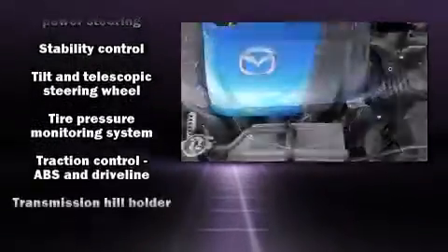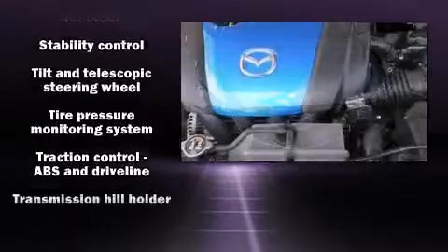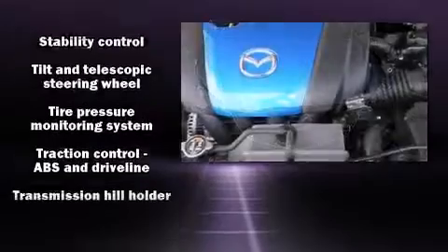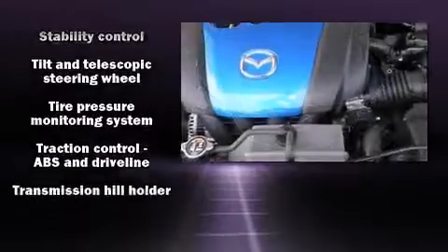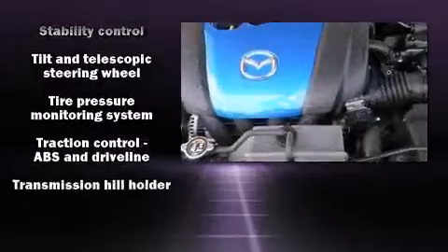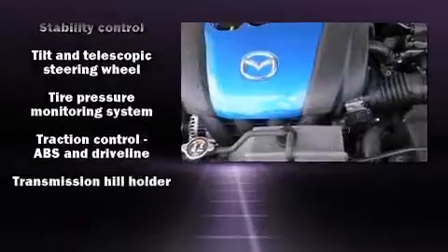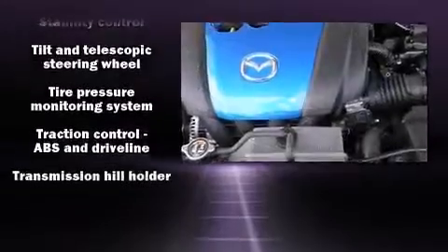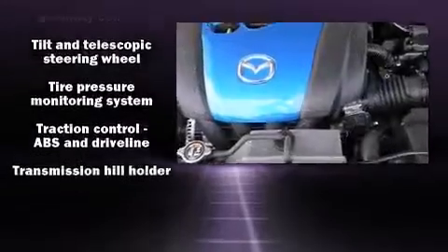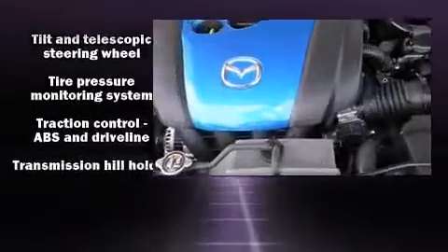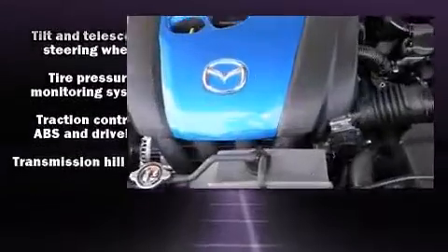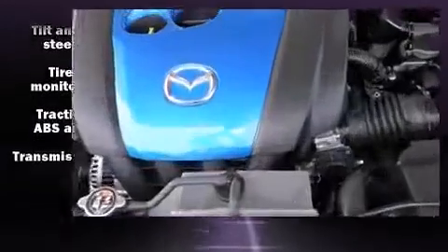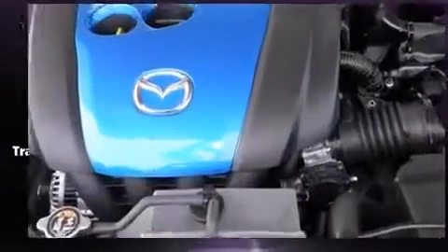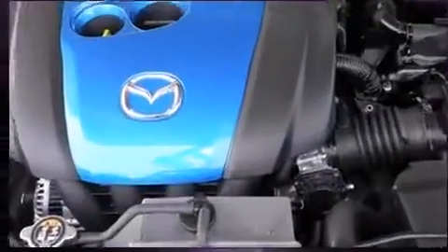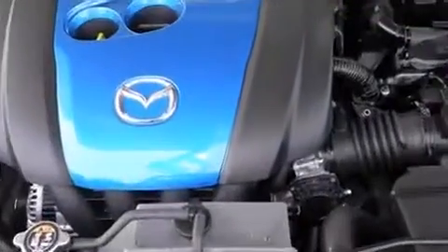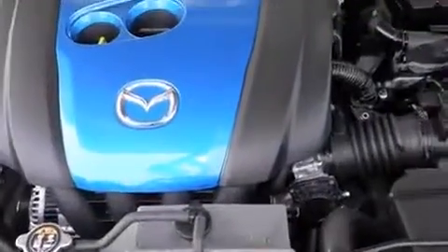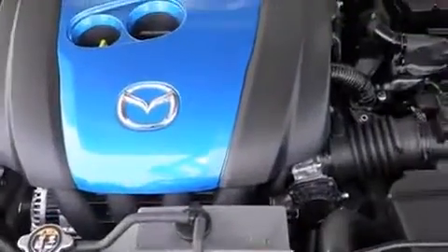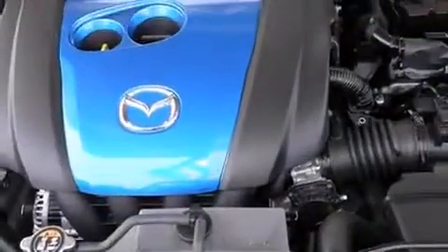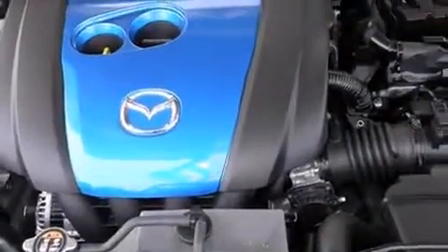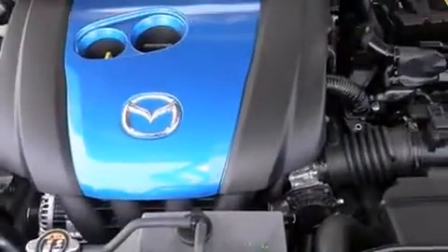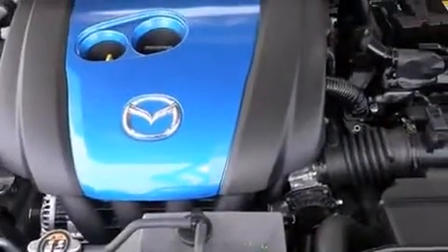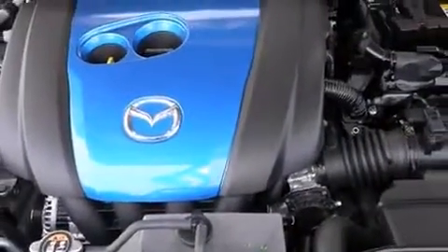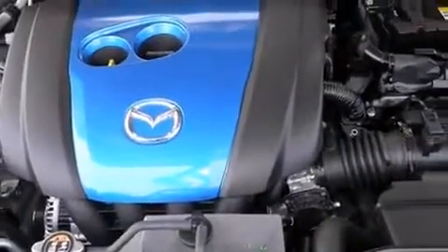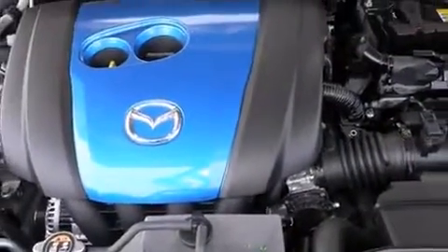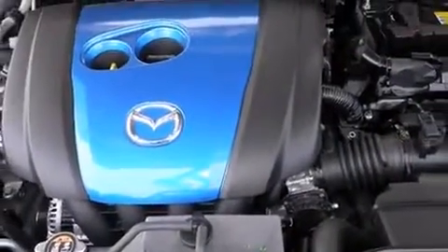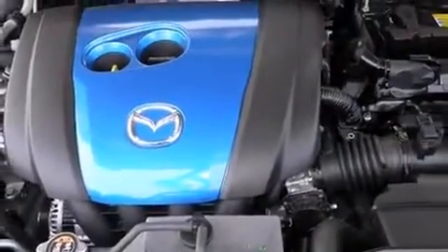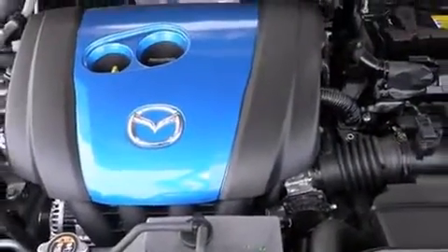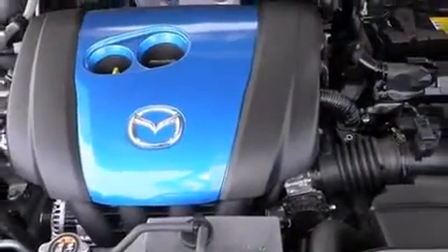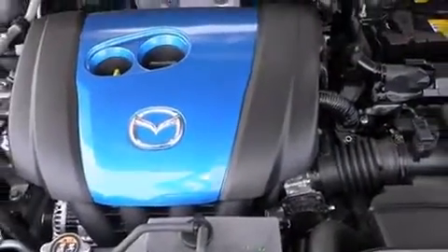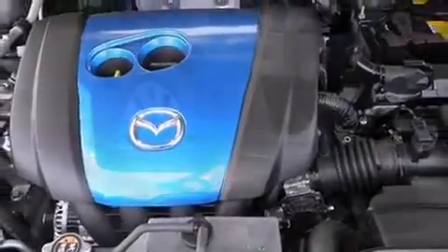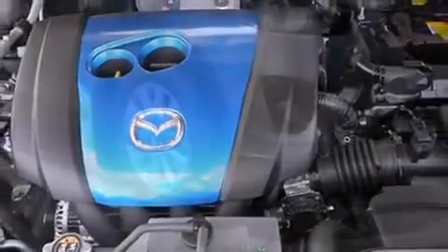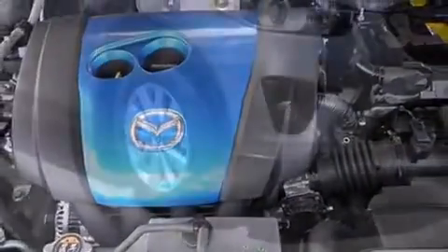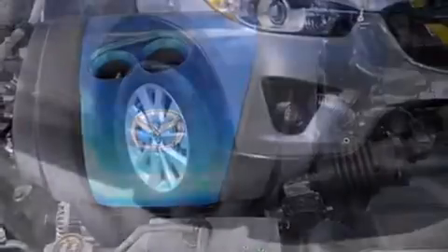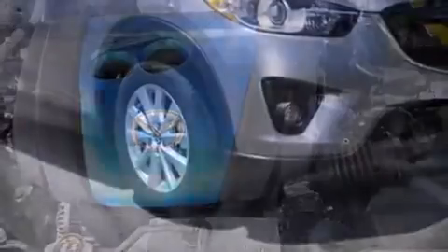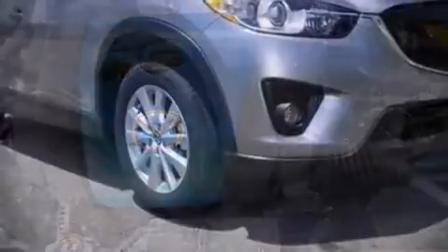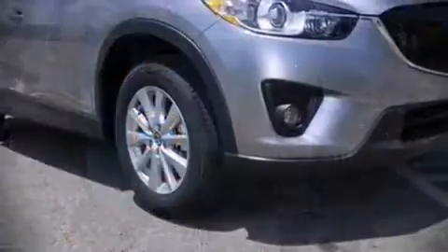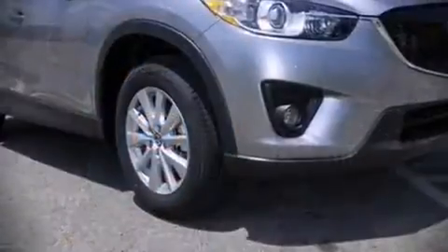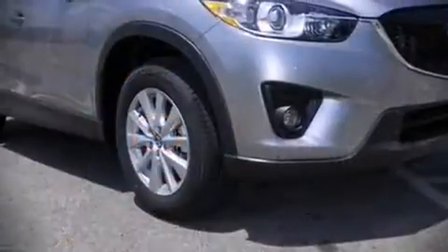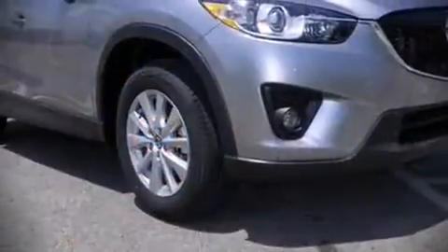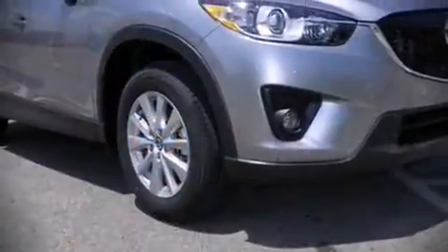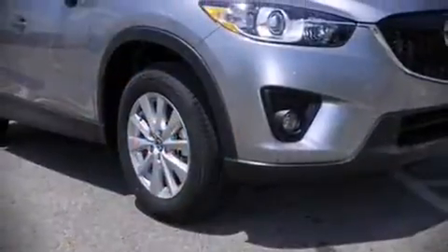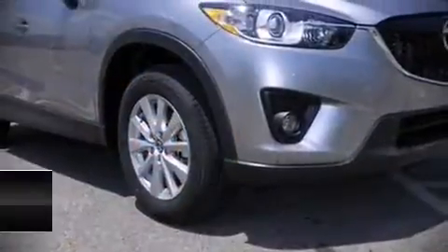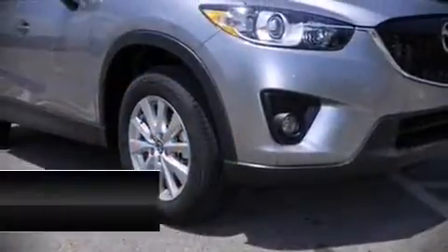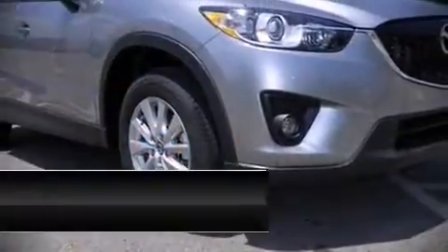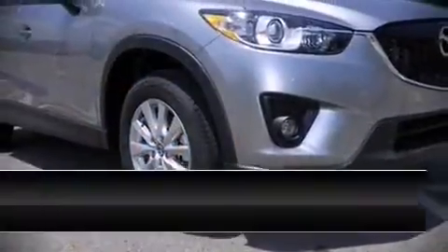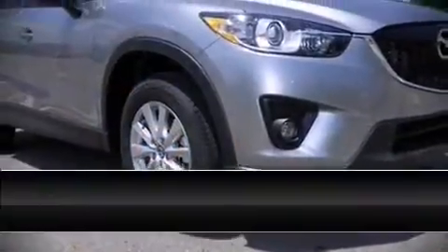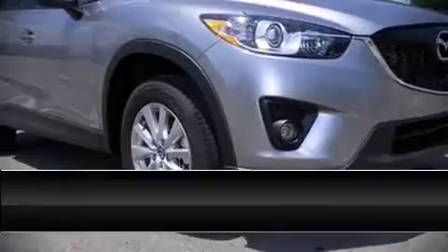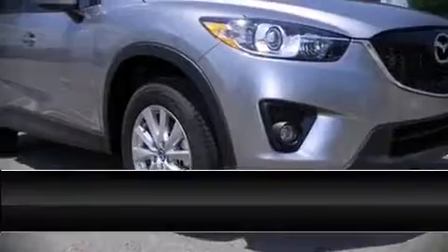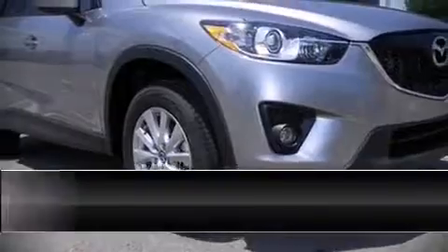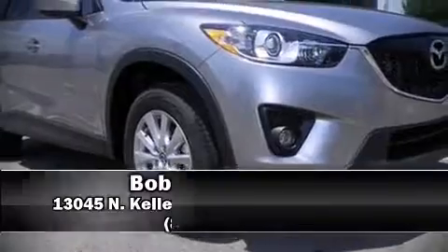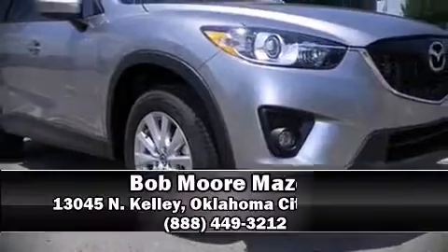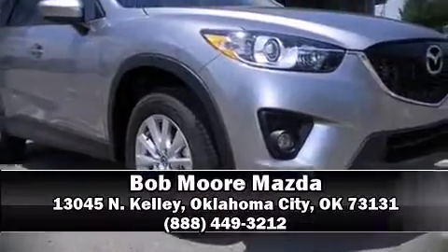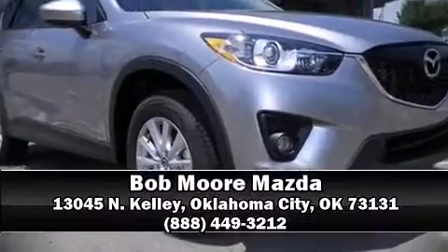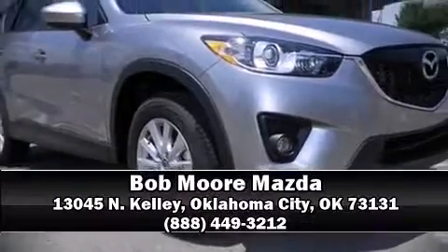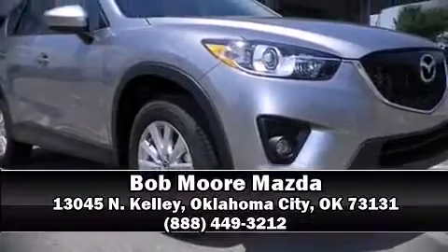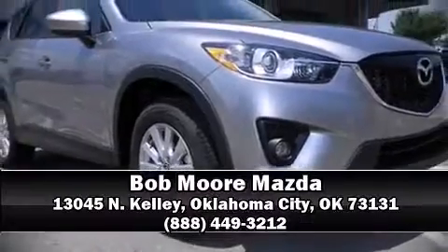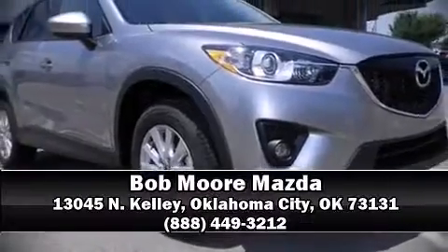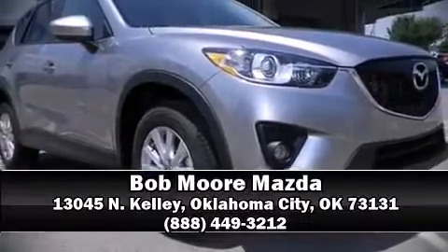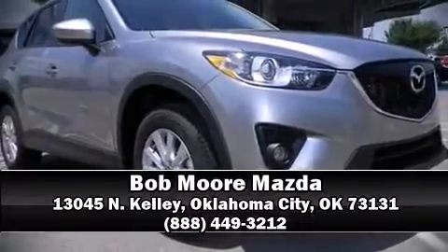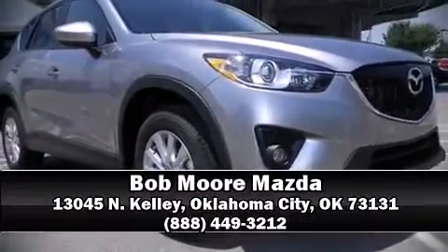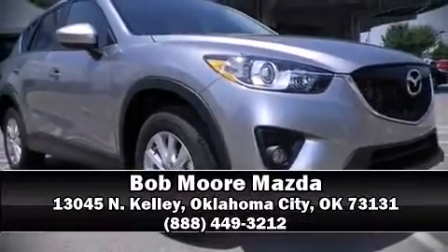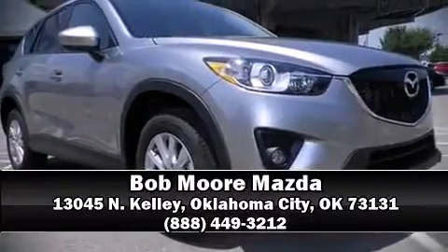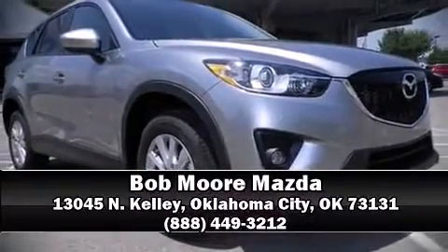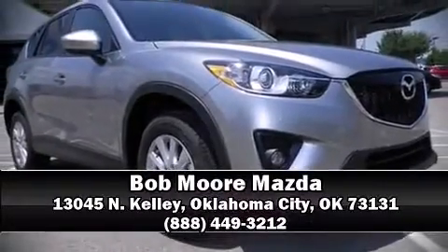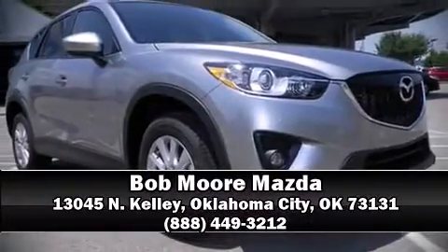Our experienced sales staff is eager to share its knowledge and enthusiasm with you. Come on in and take a test drive. Thank you.